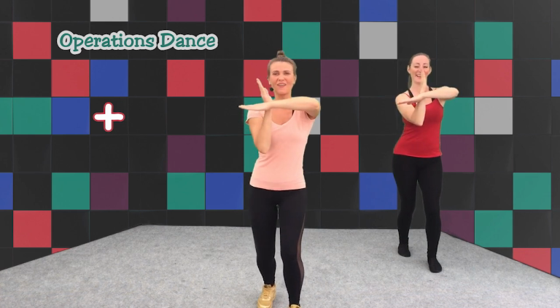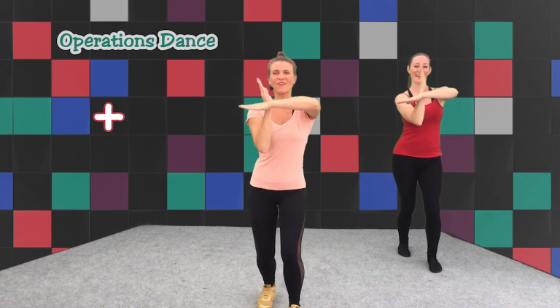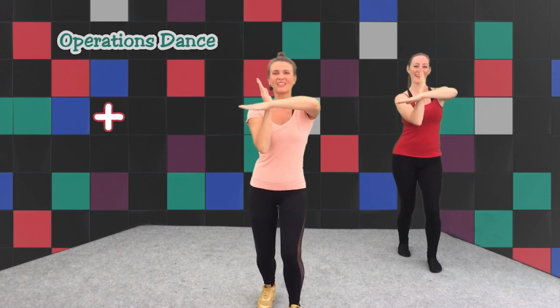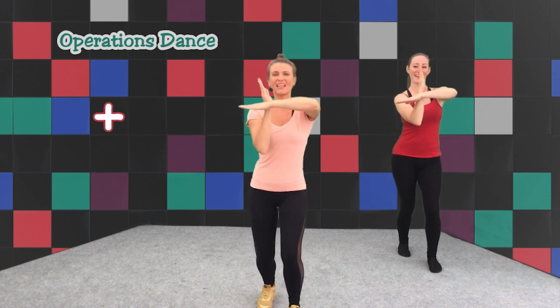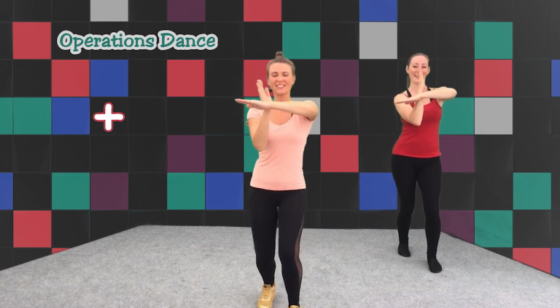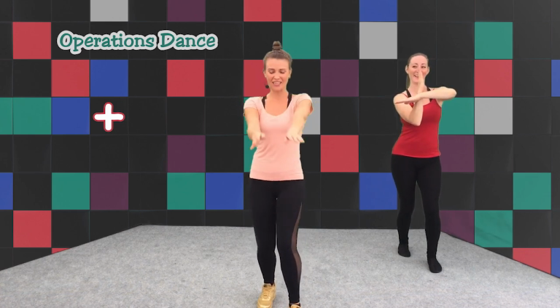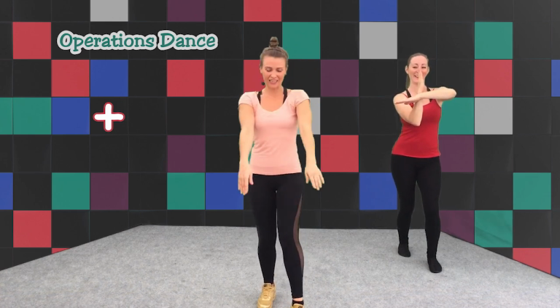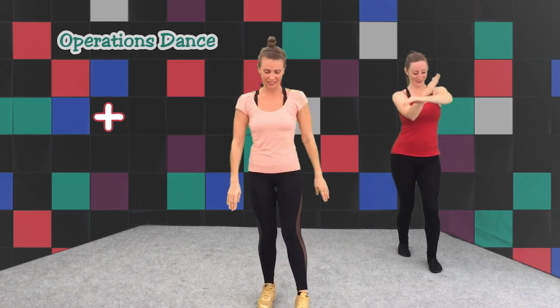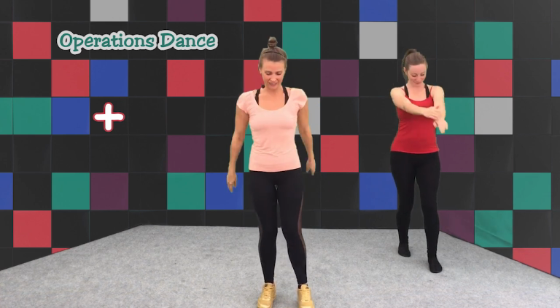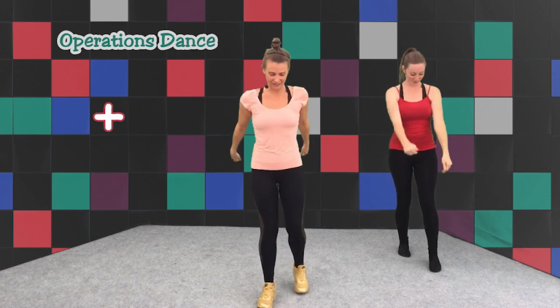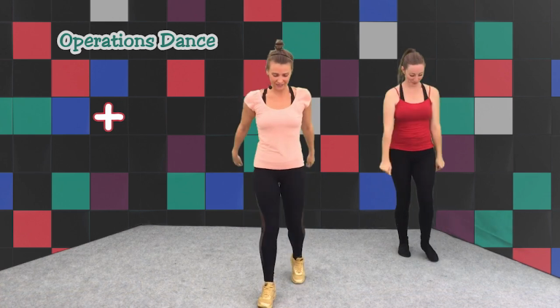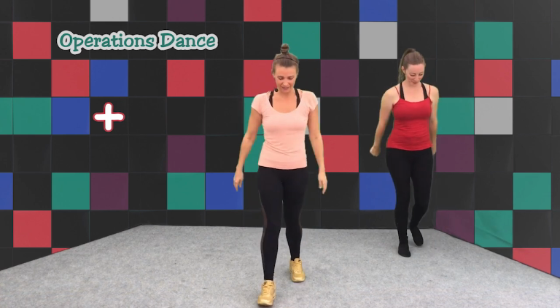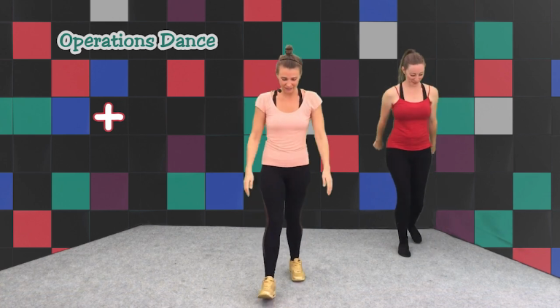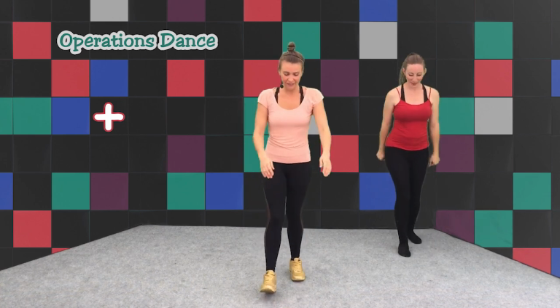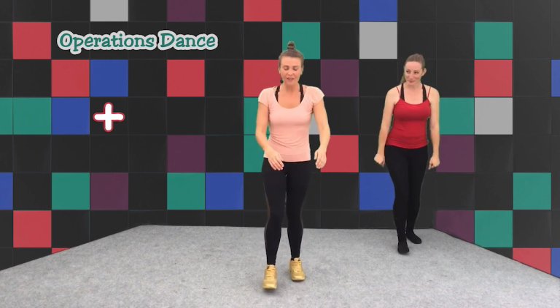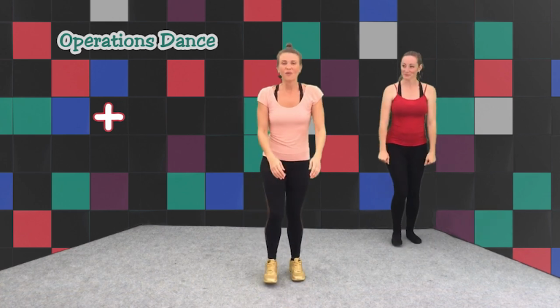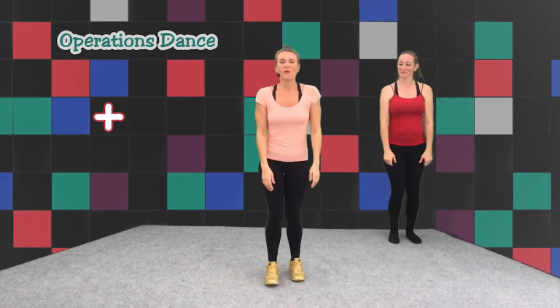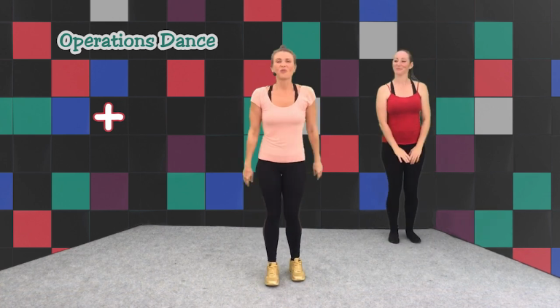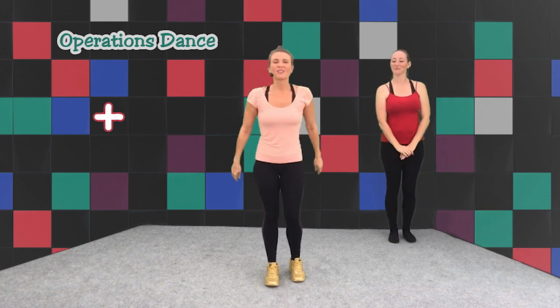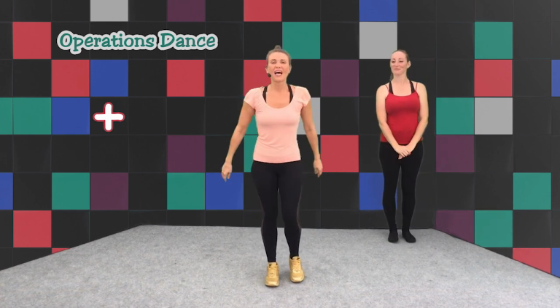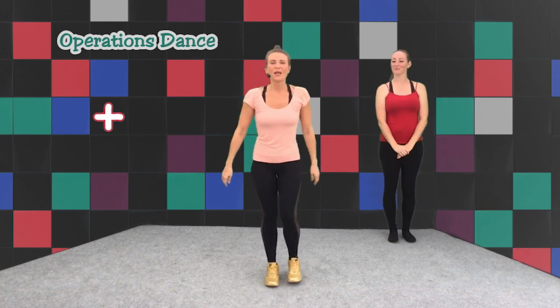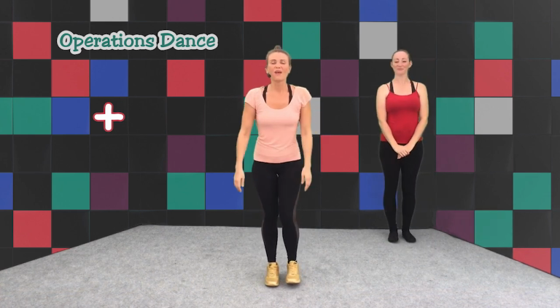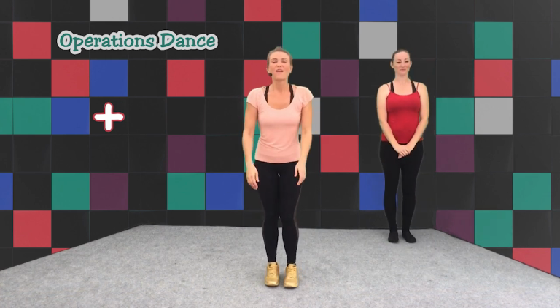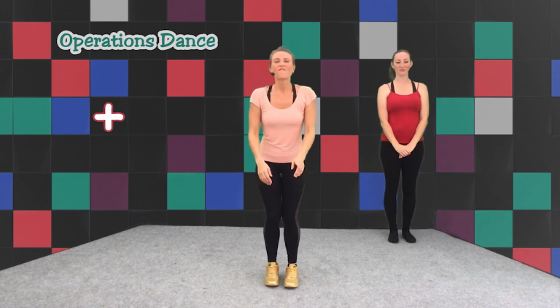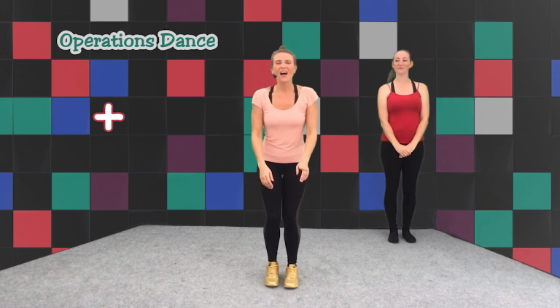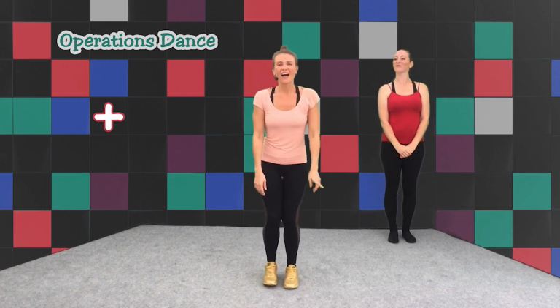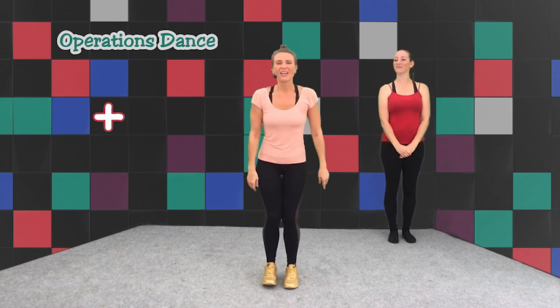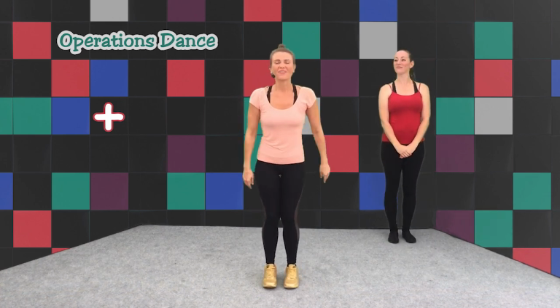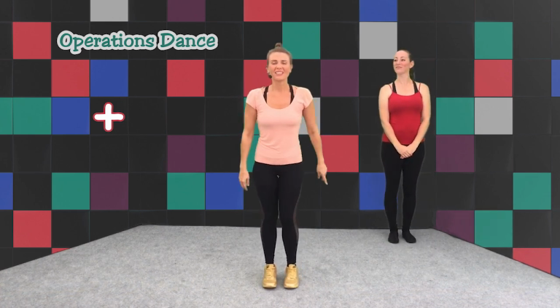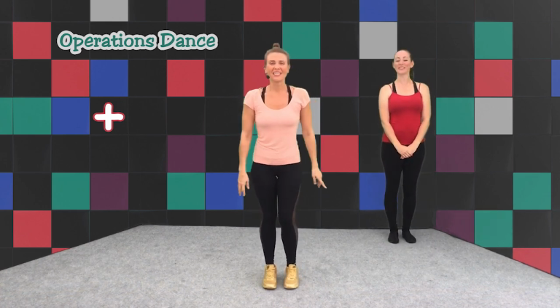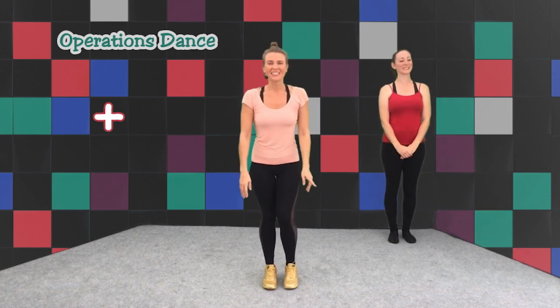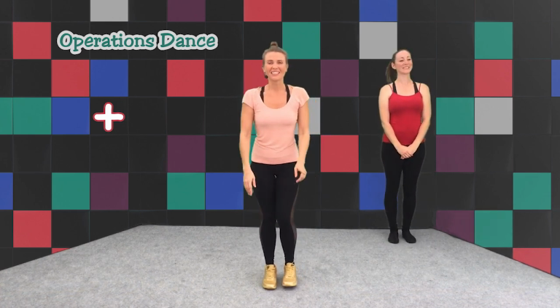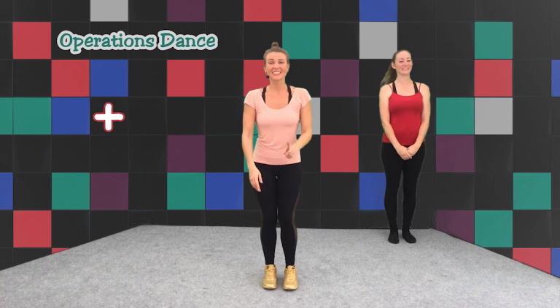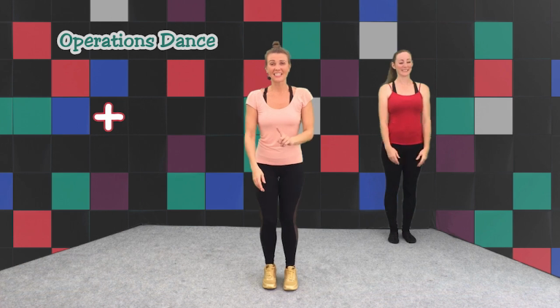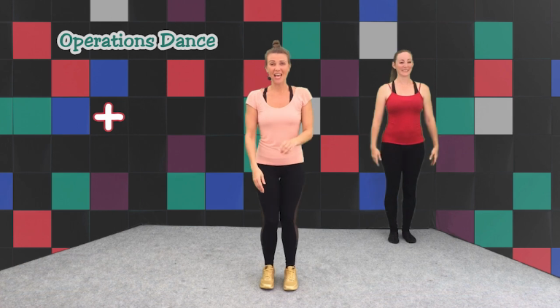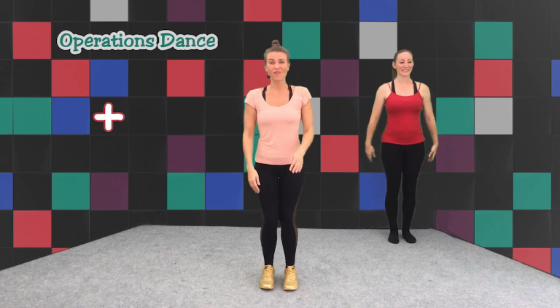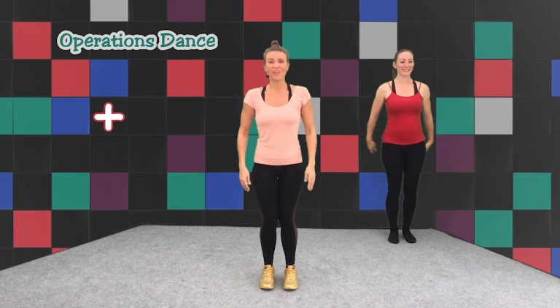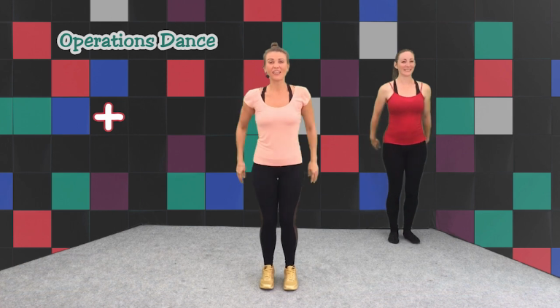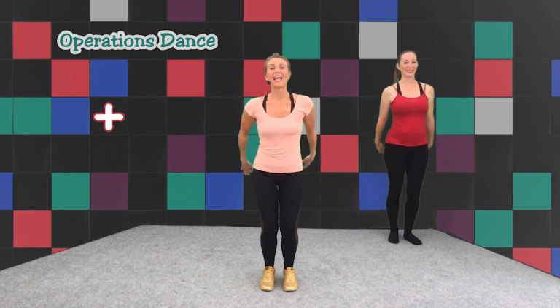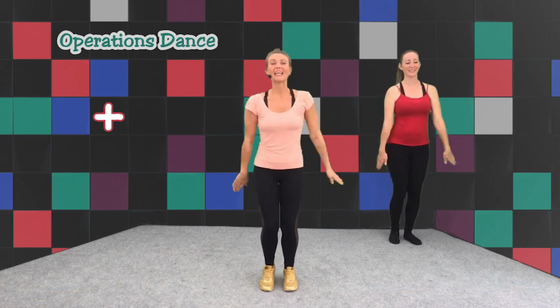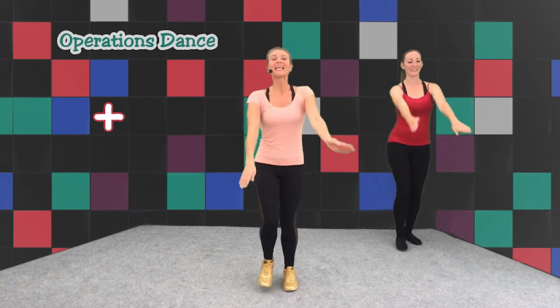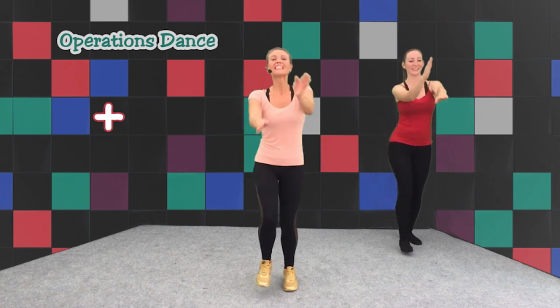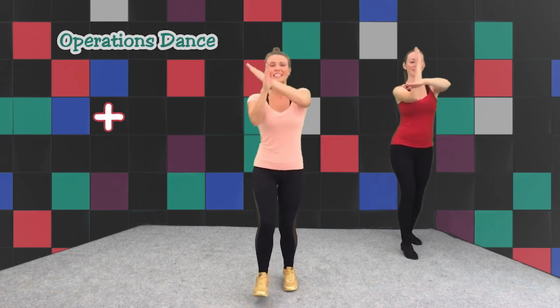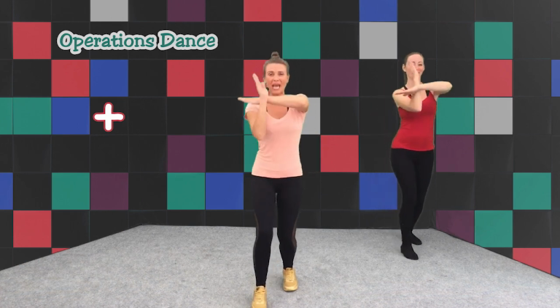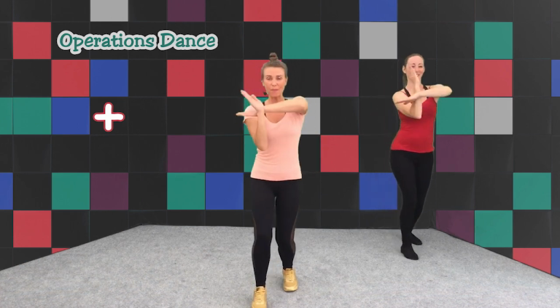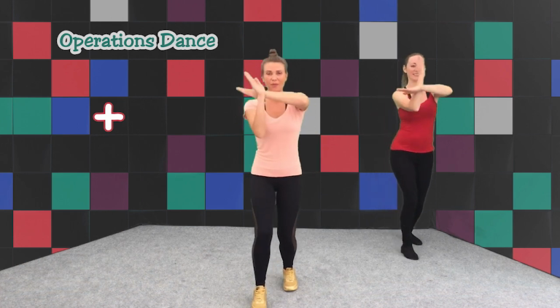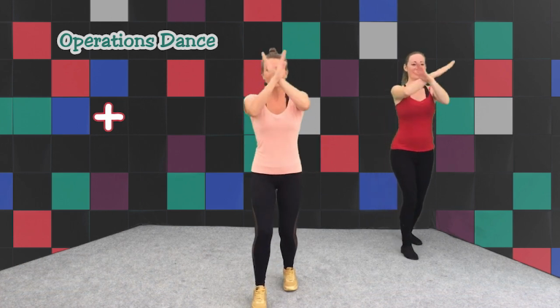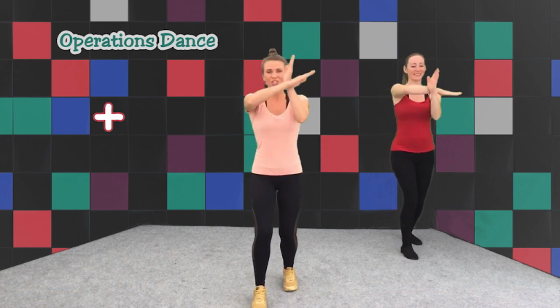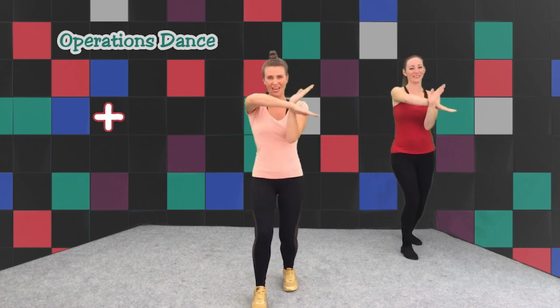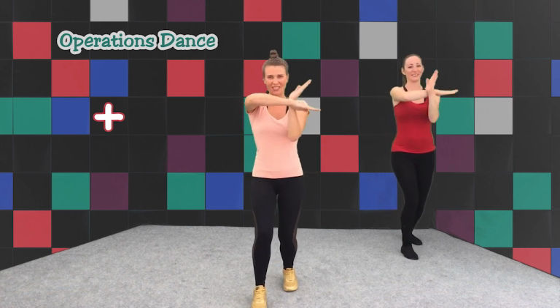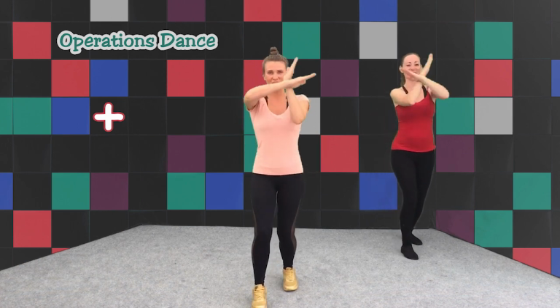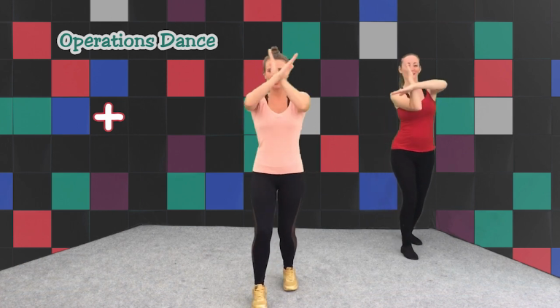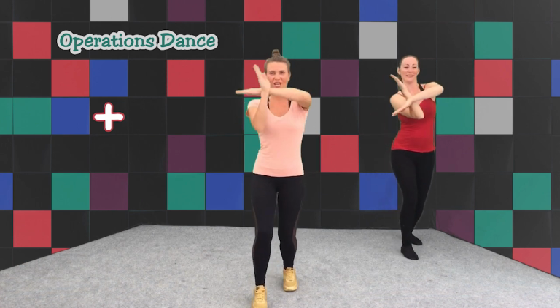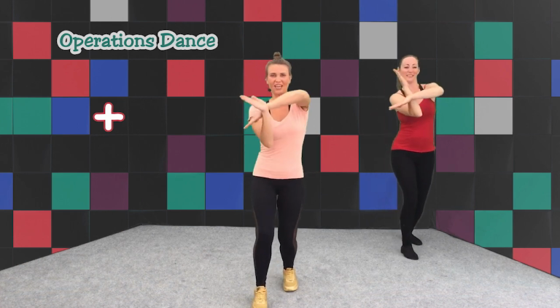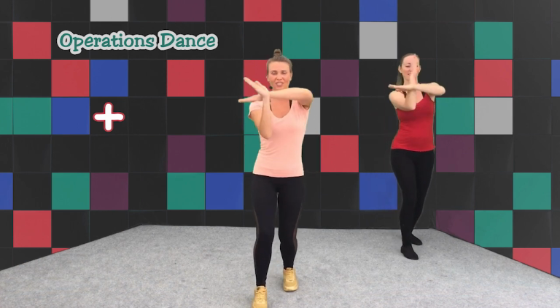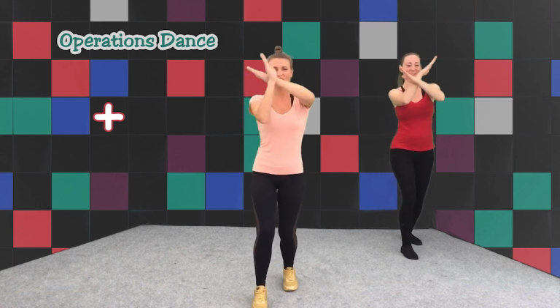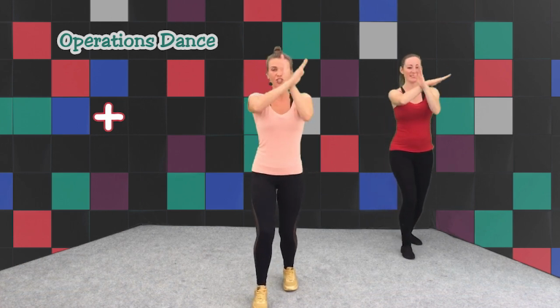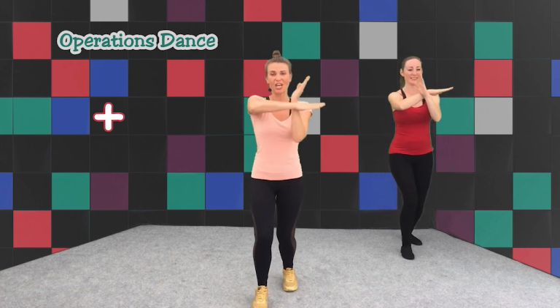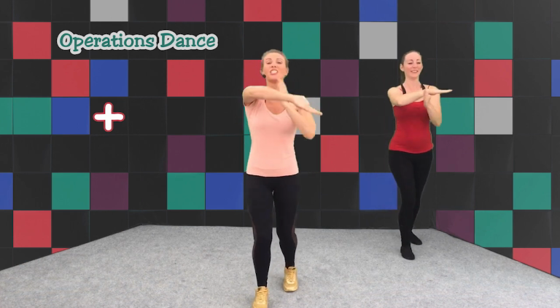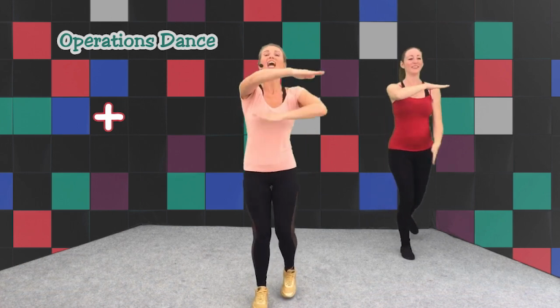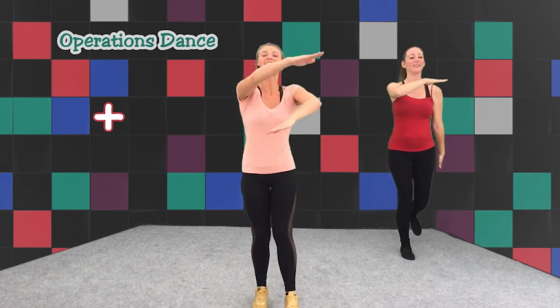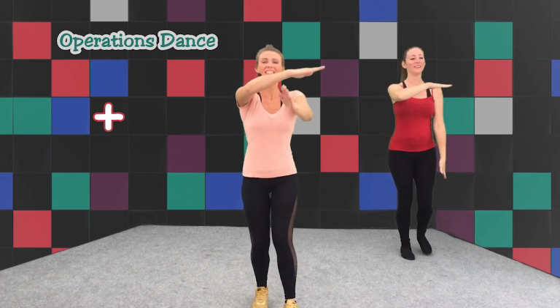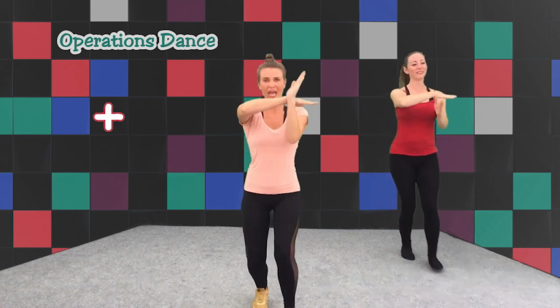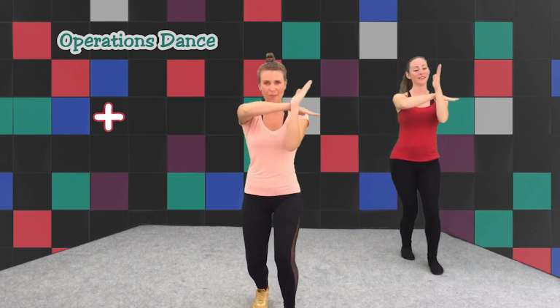Fantastic! One more time. Five, six, seven, eight. Step, change, change, change and step. Very good.